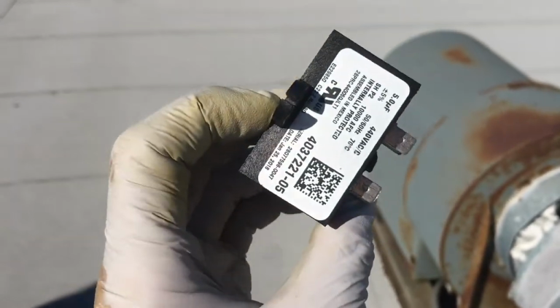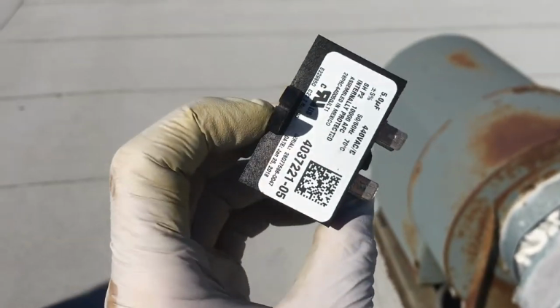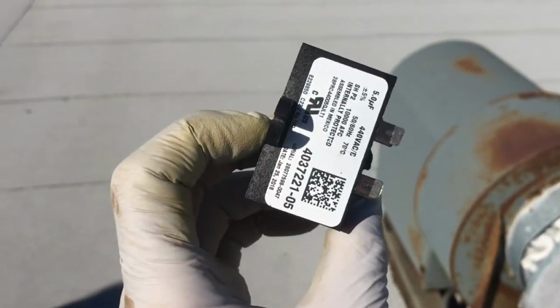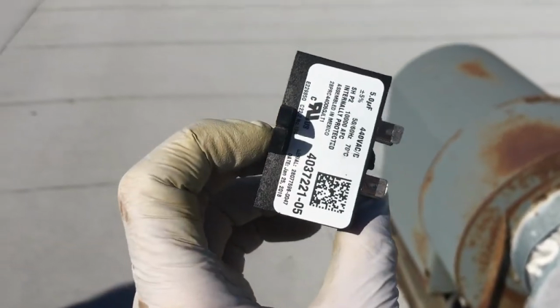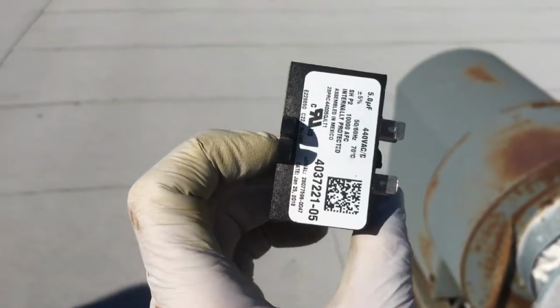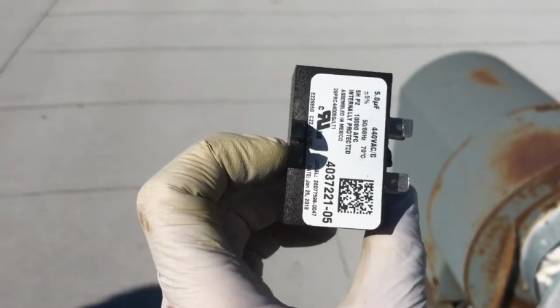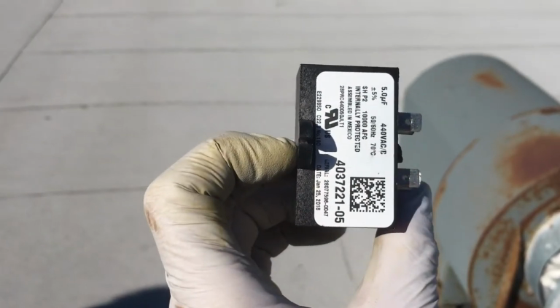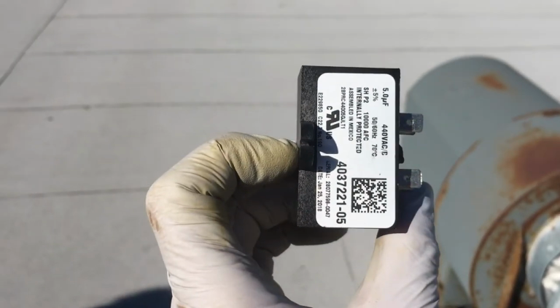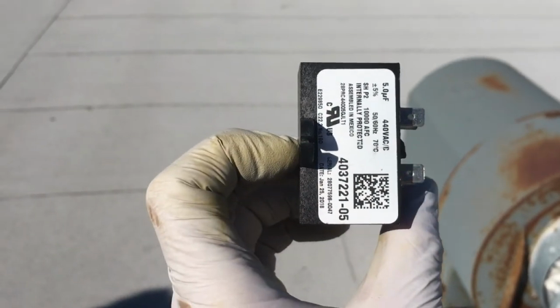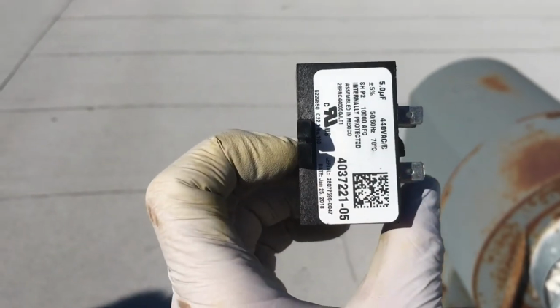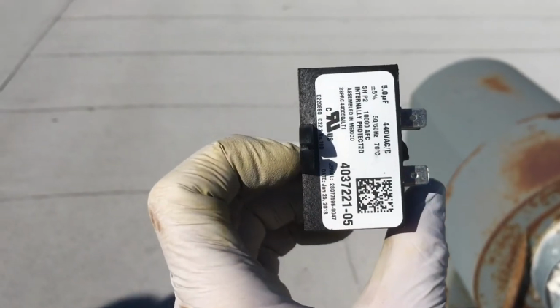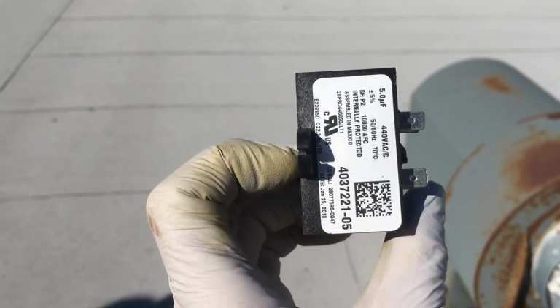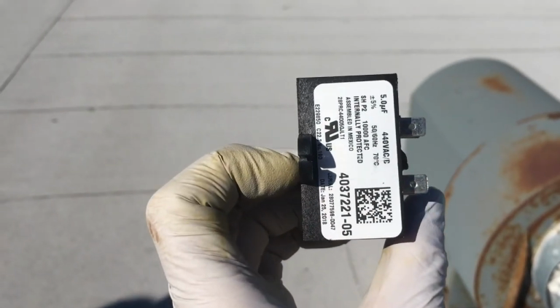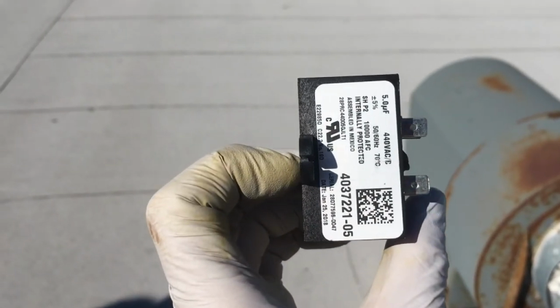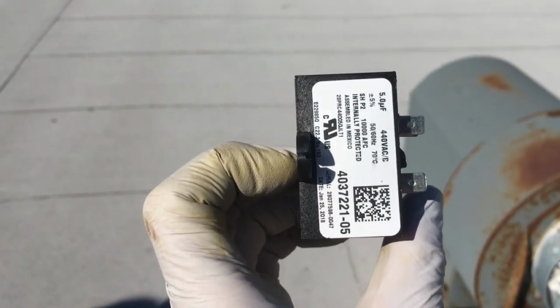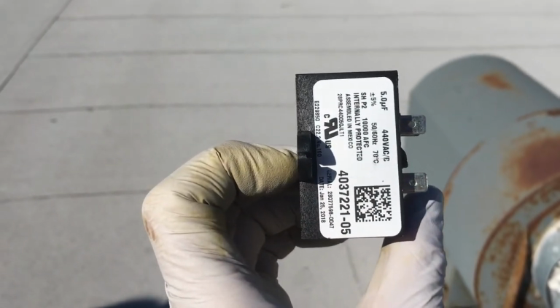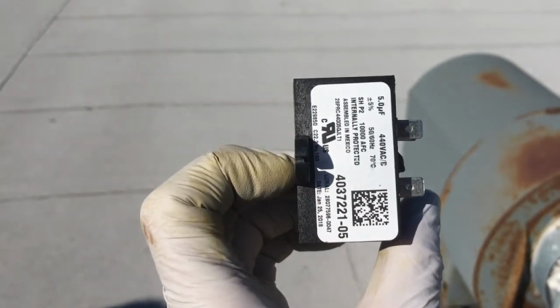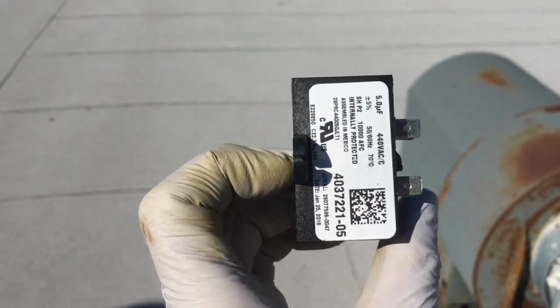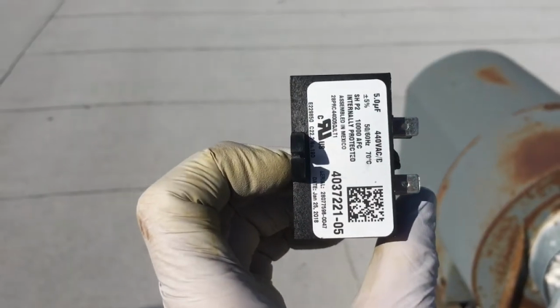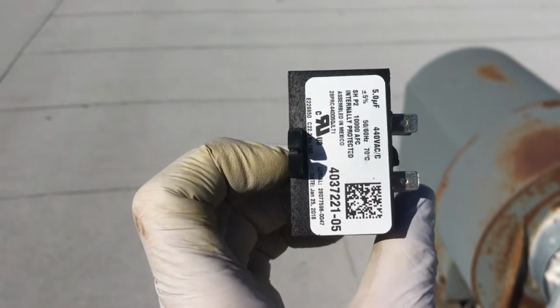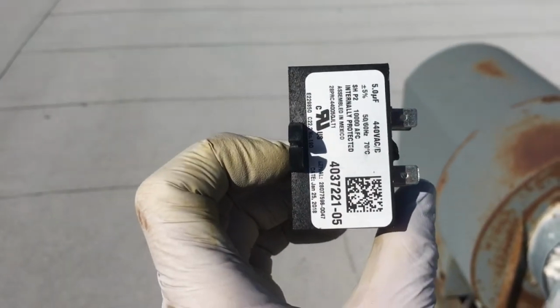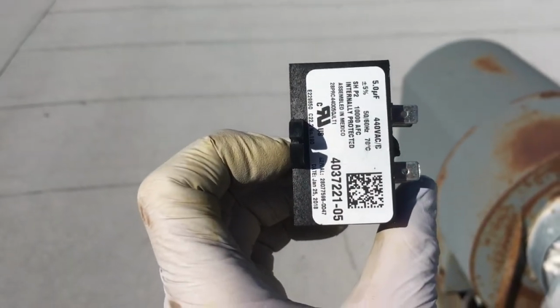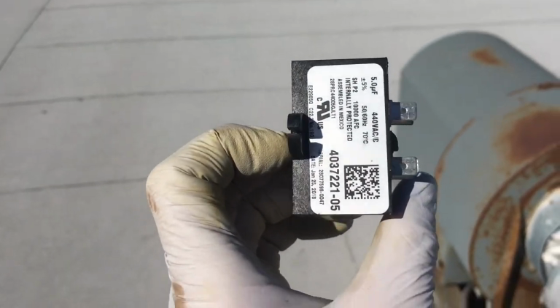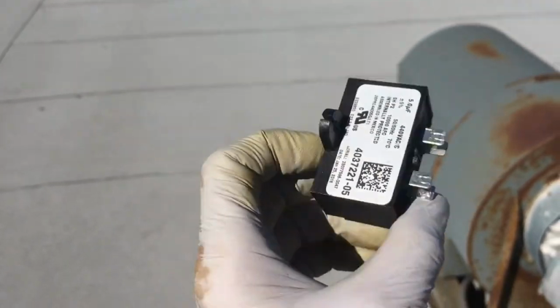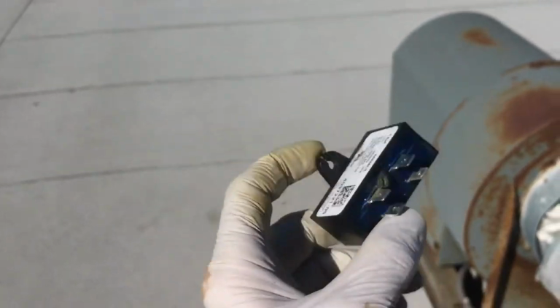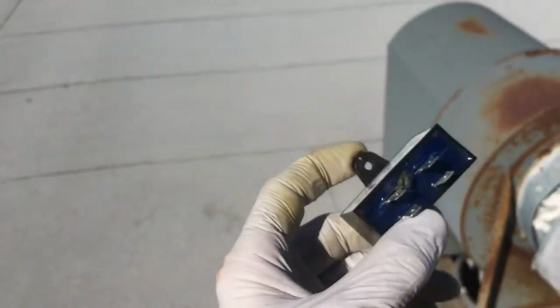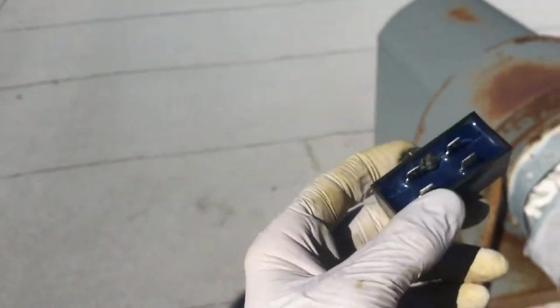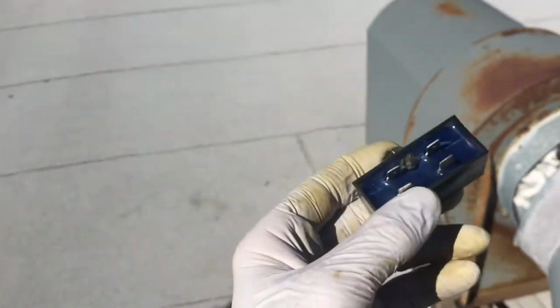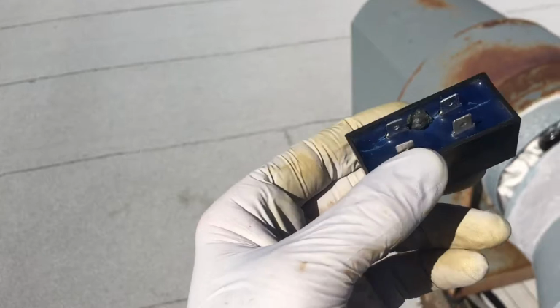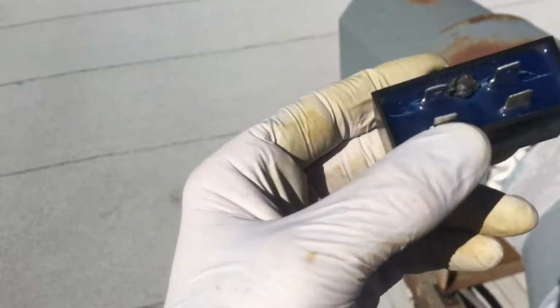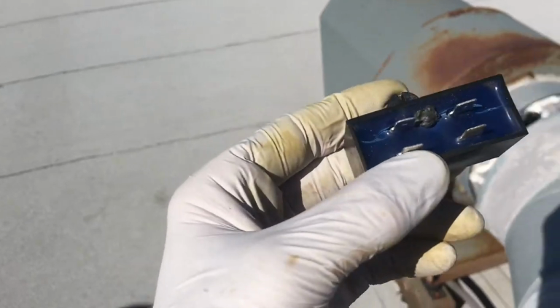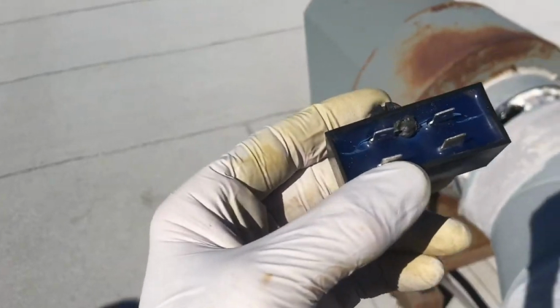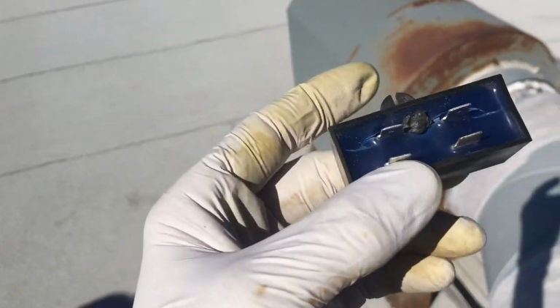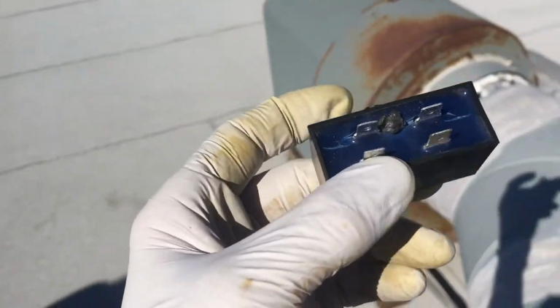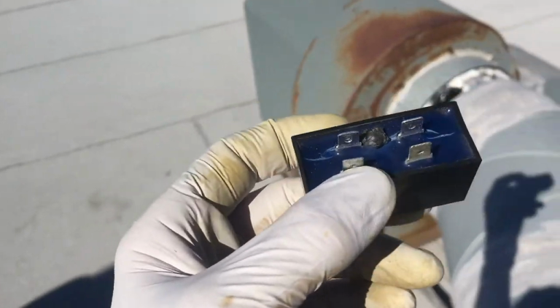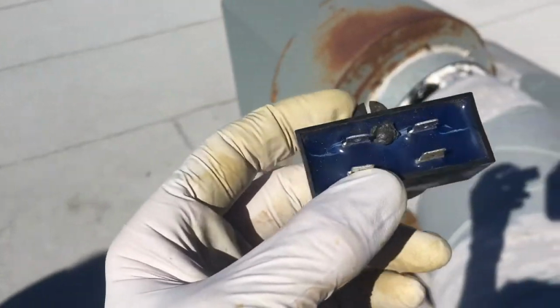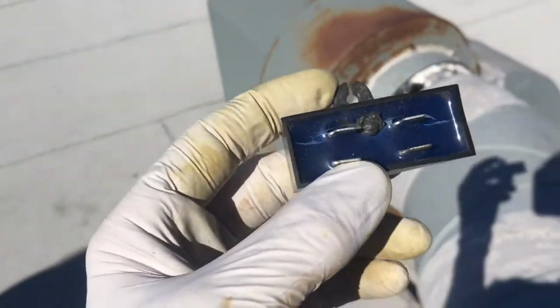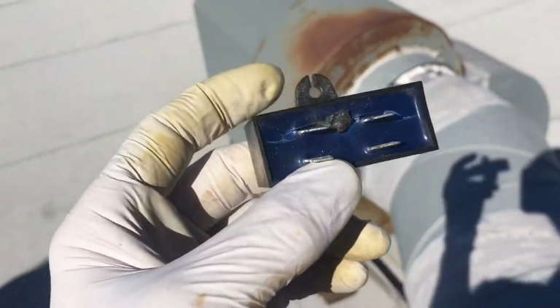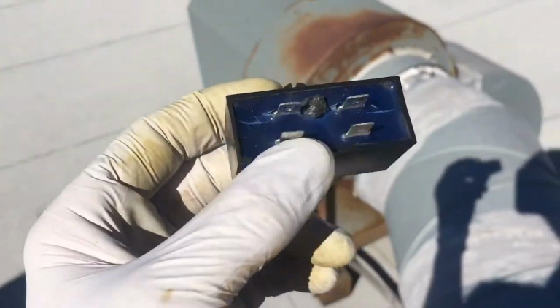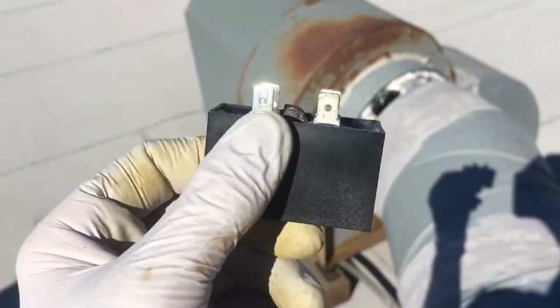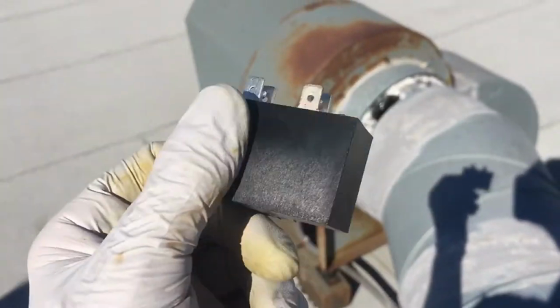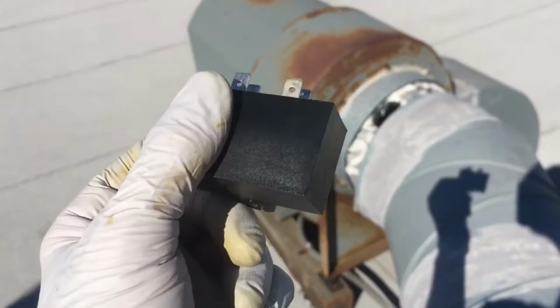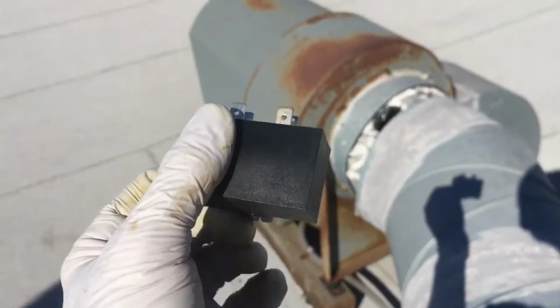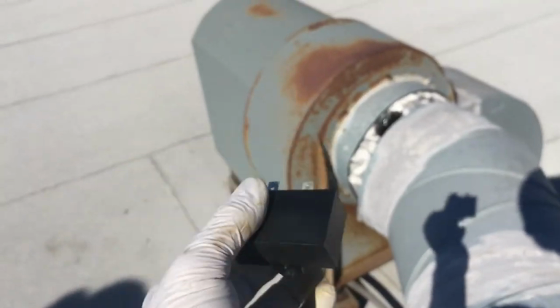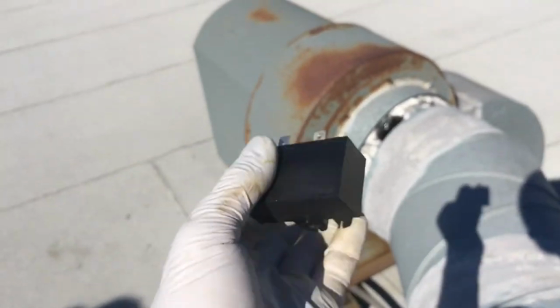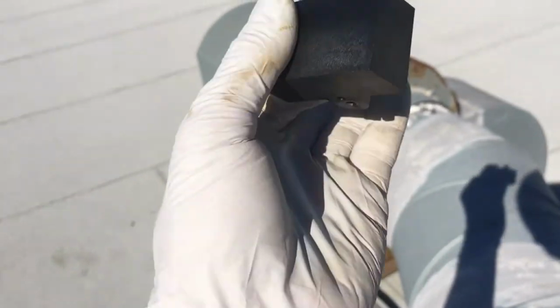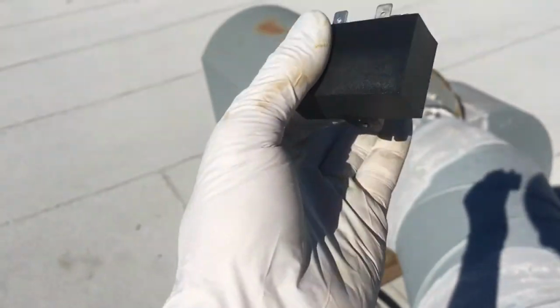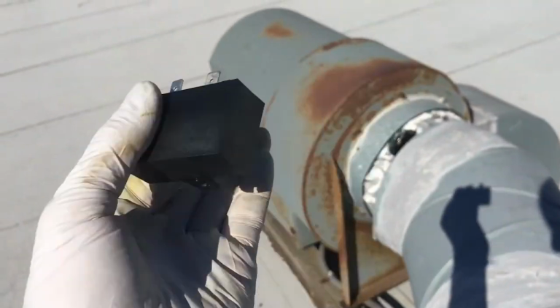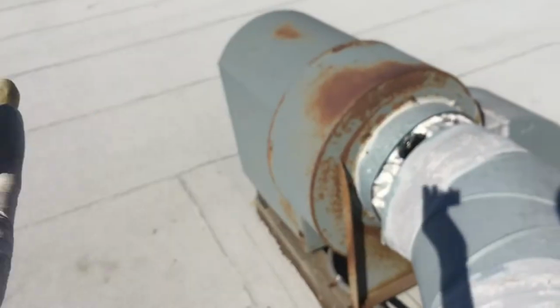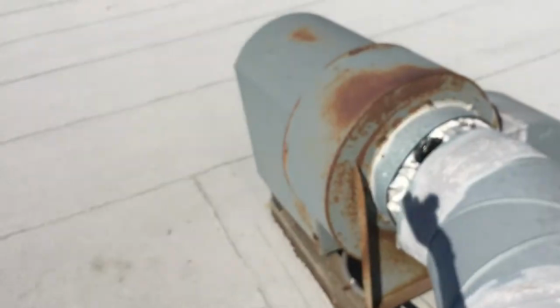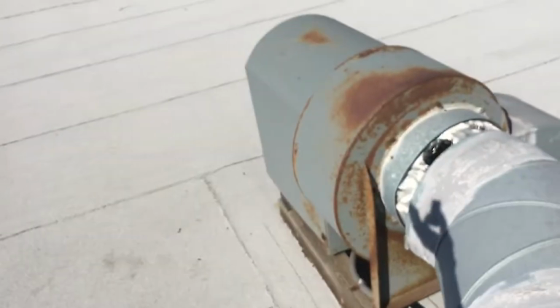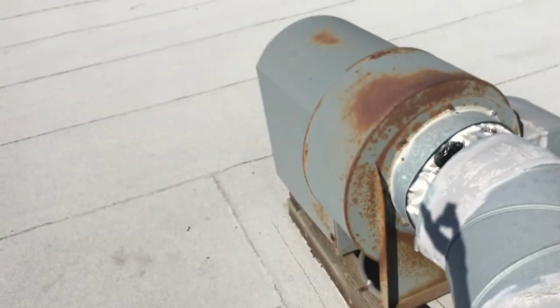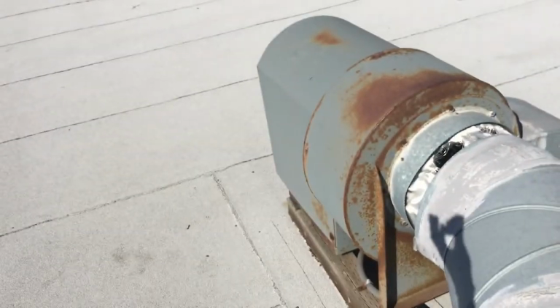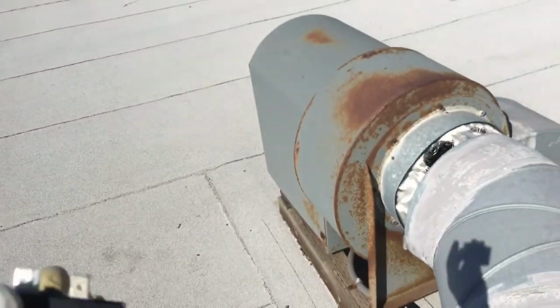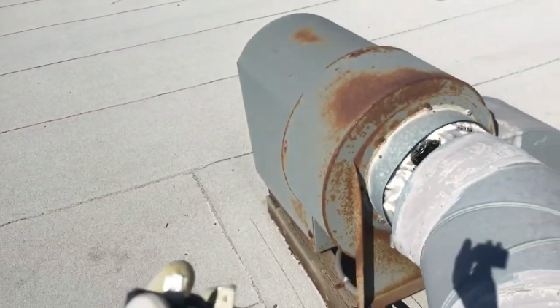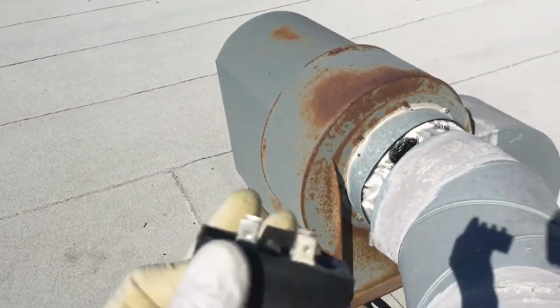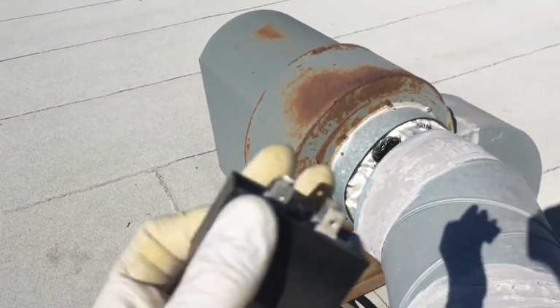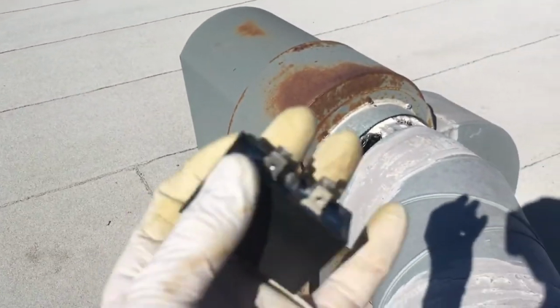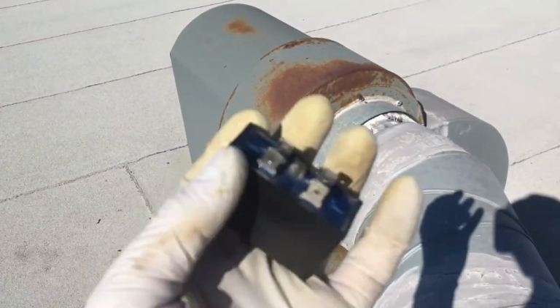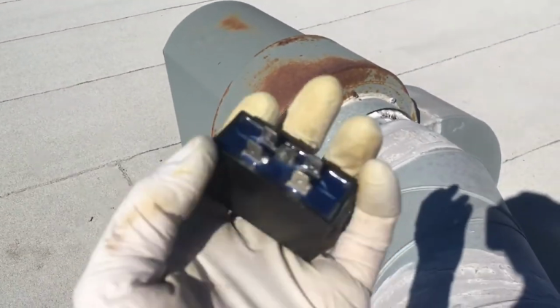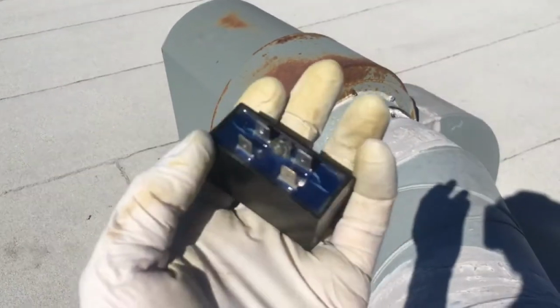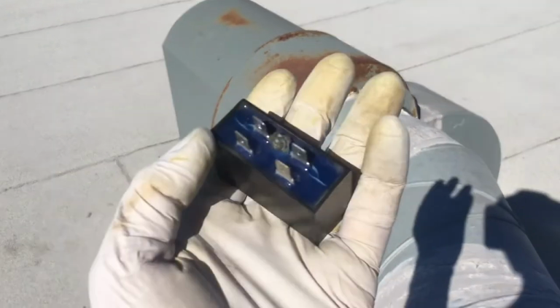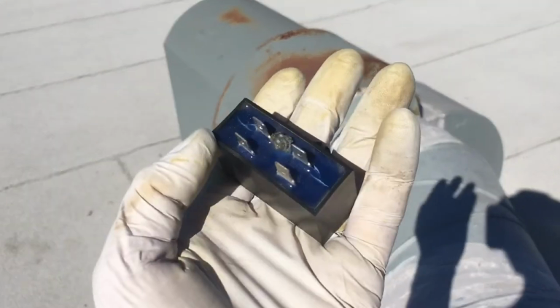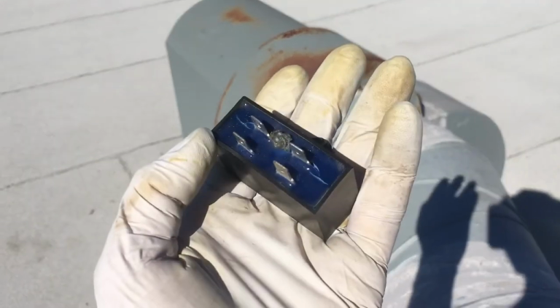It's only reading nanofarads instead of microfarads. I'll go get a replacement for this one — looks like we've got quite a bit of work cut out for us.